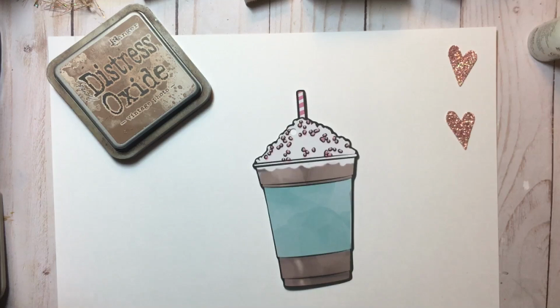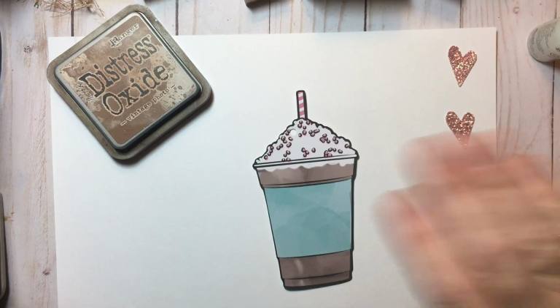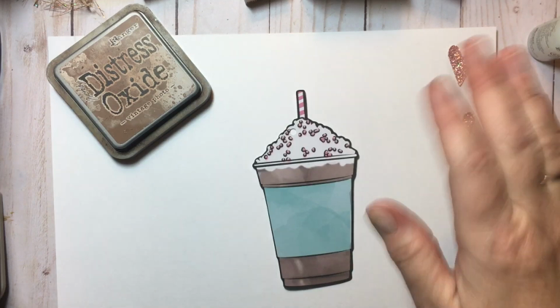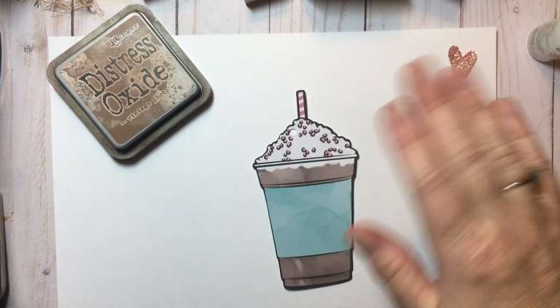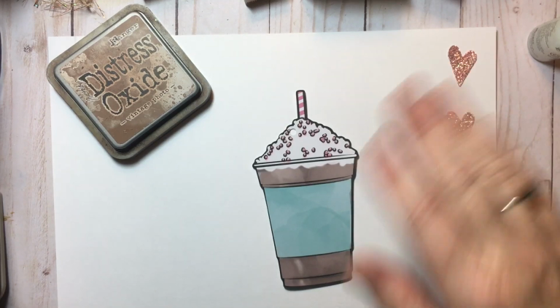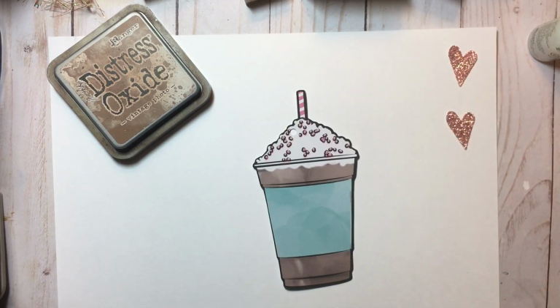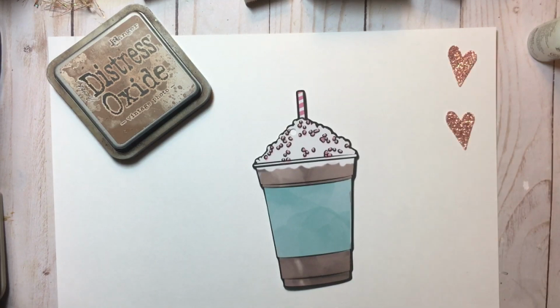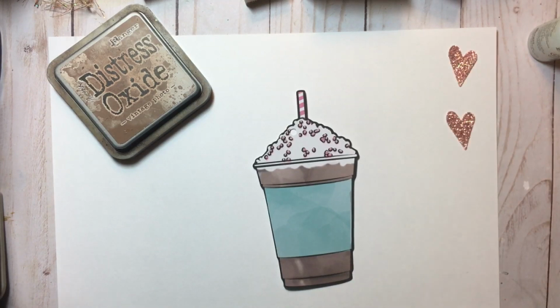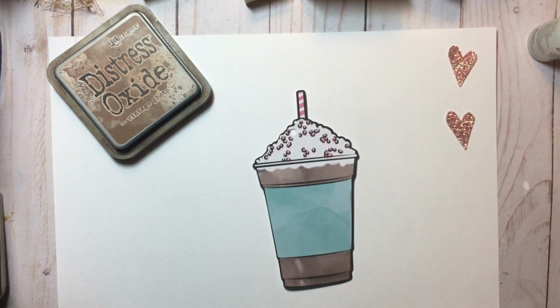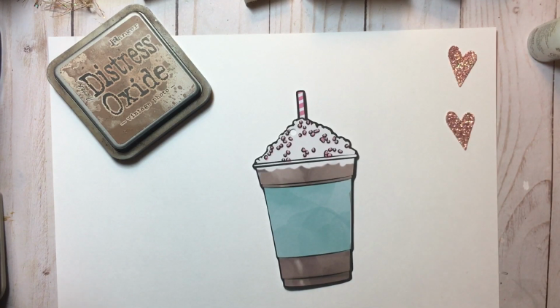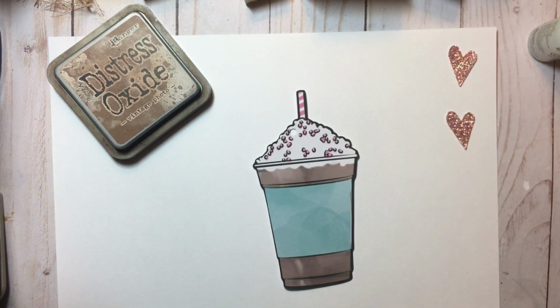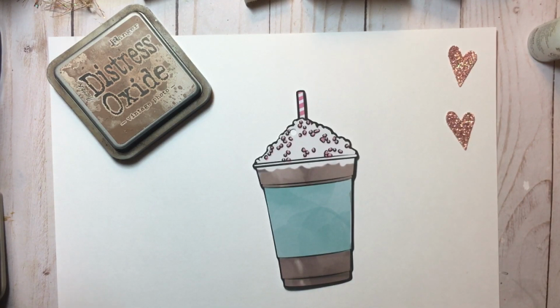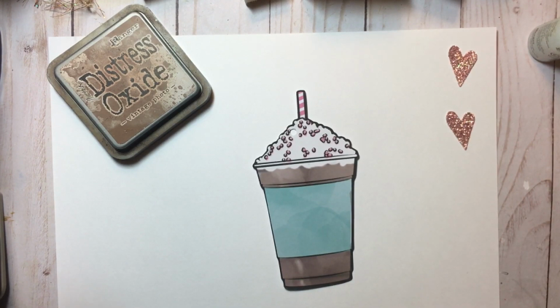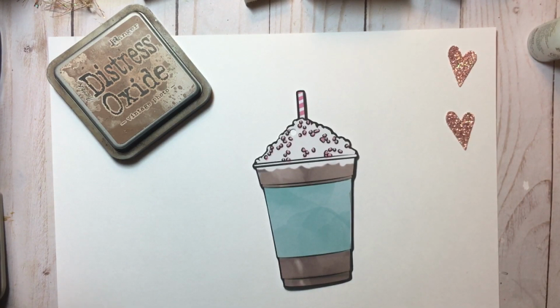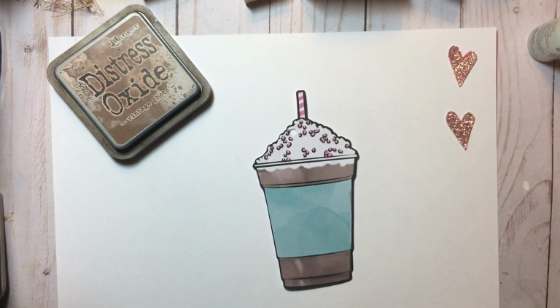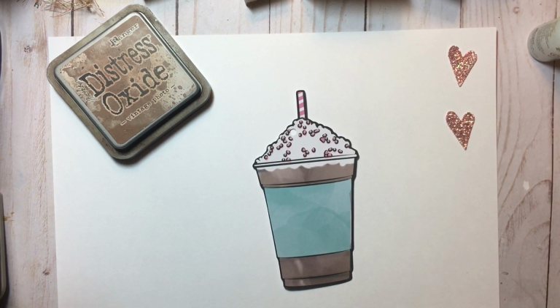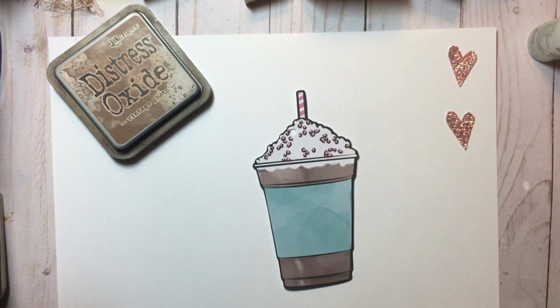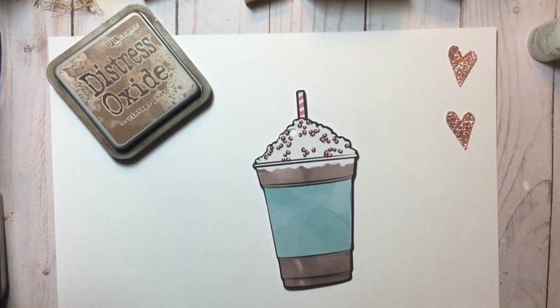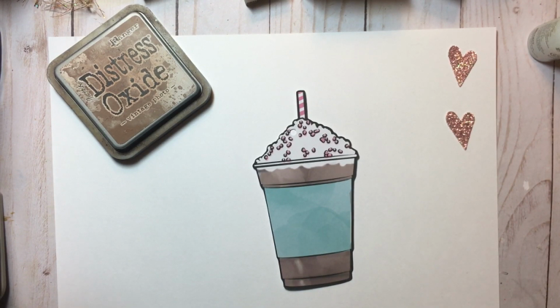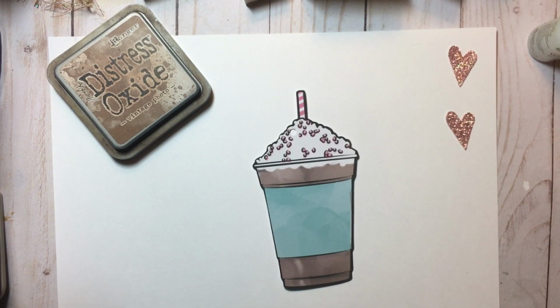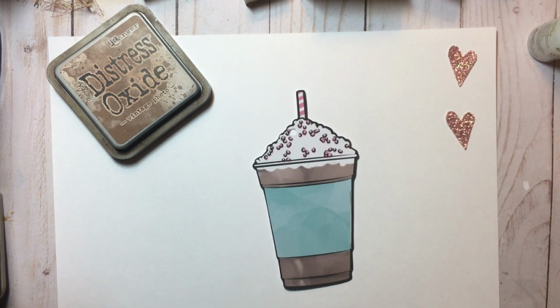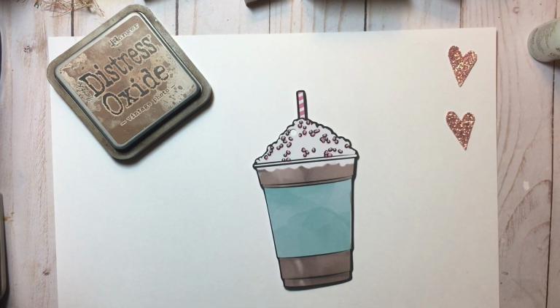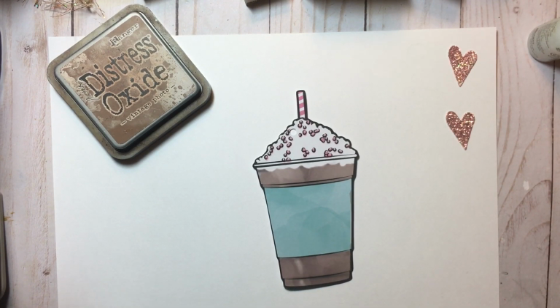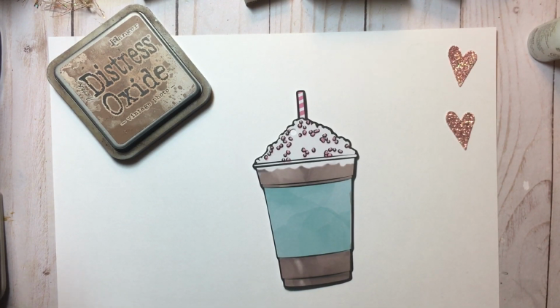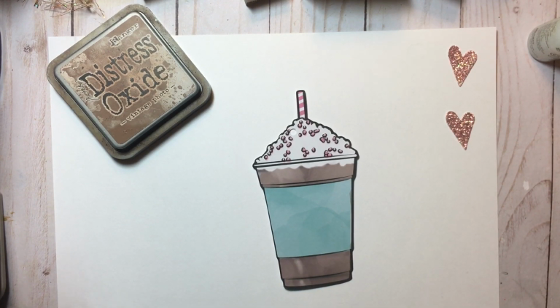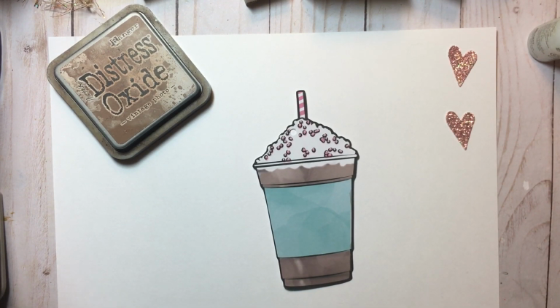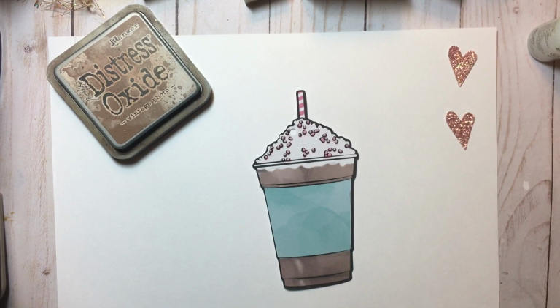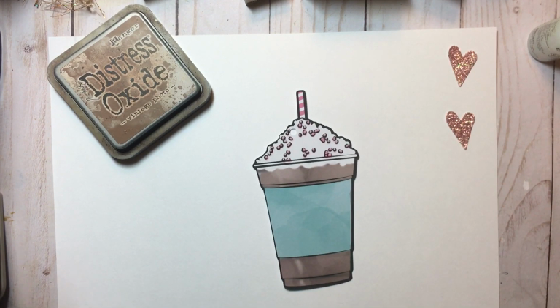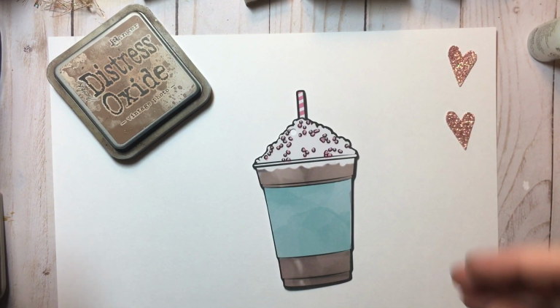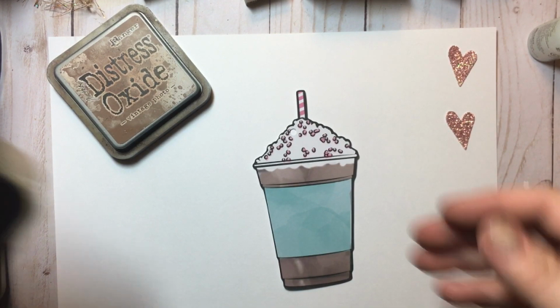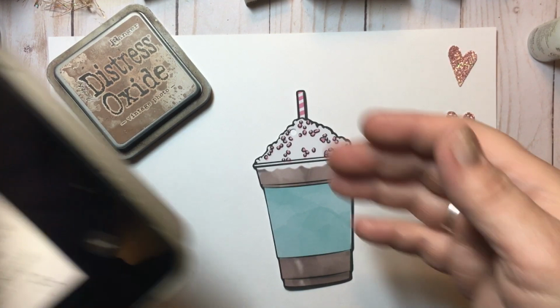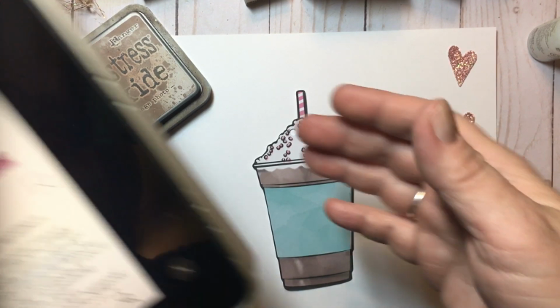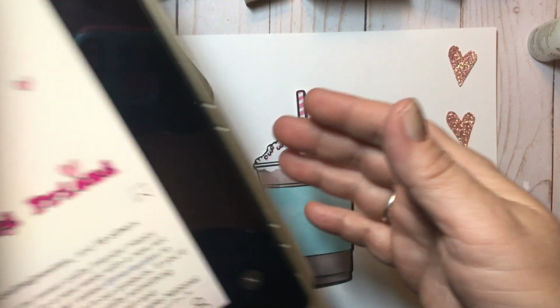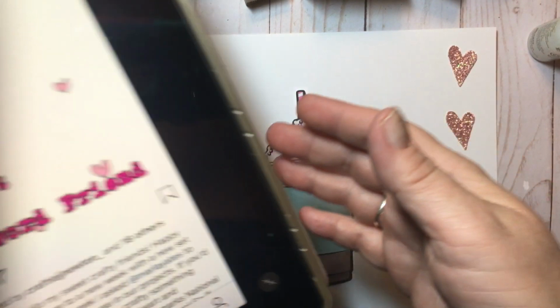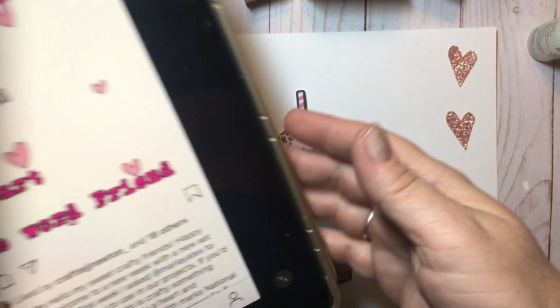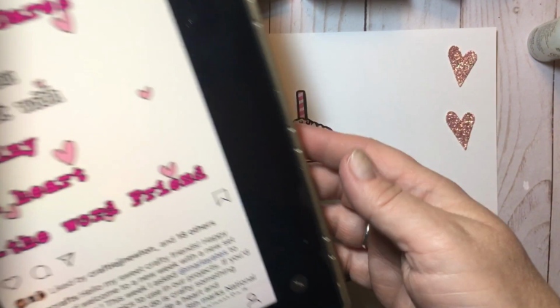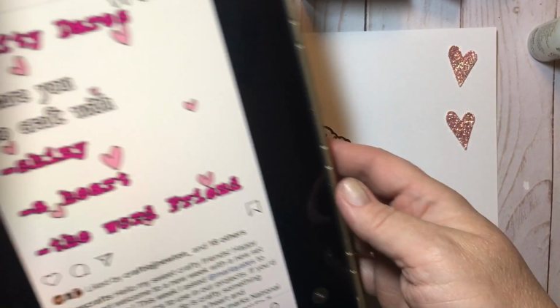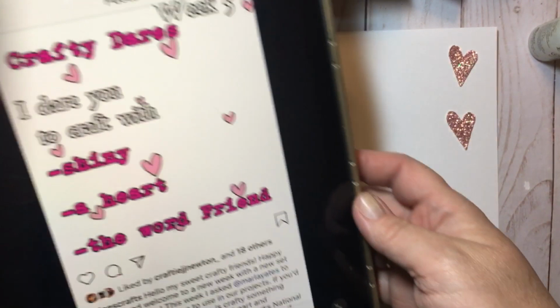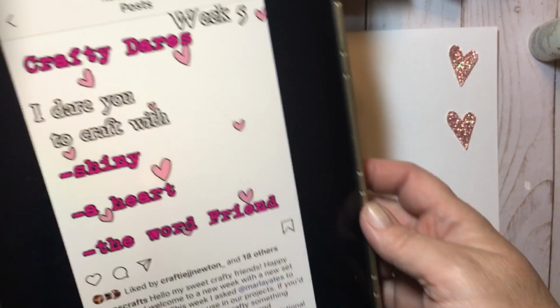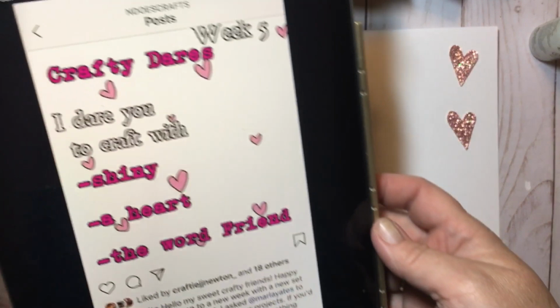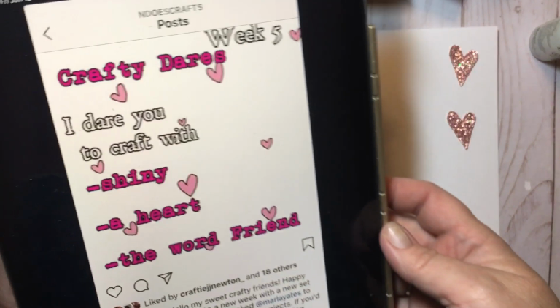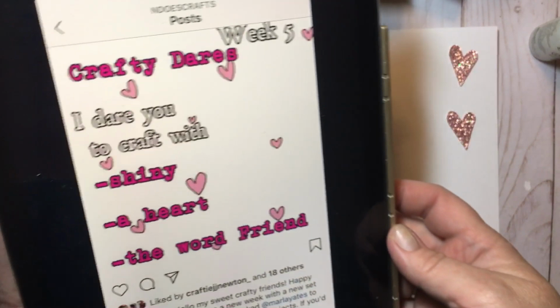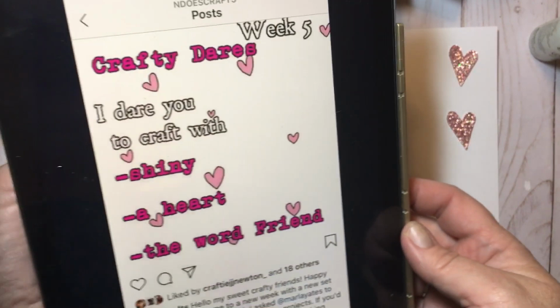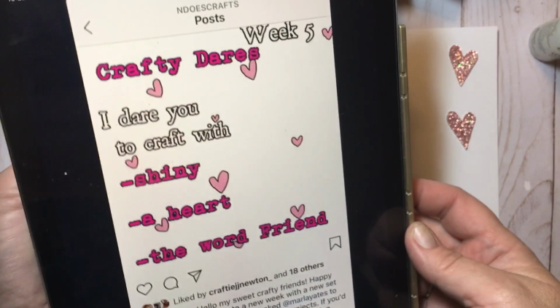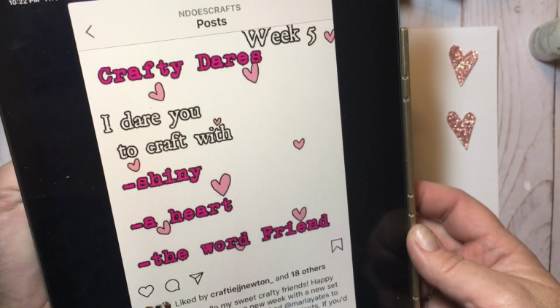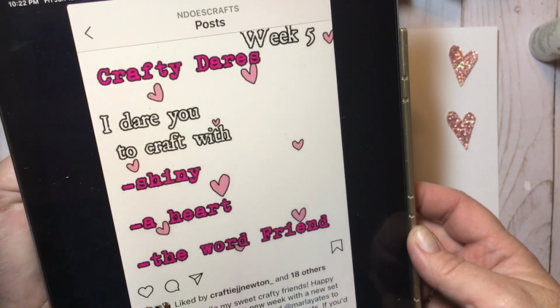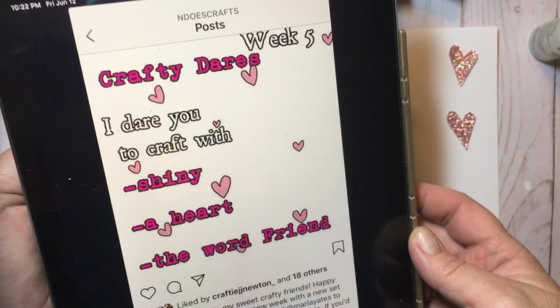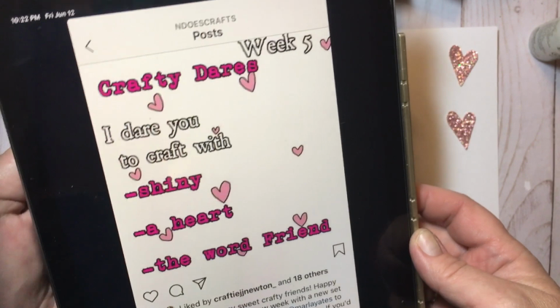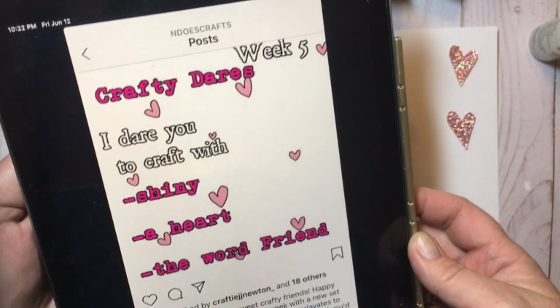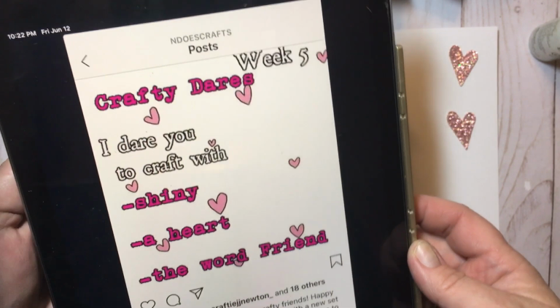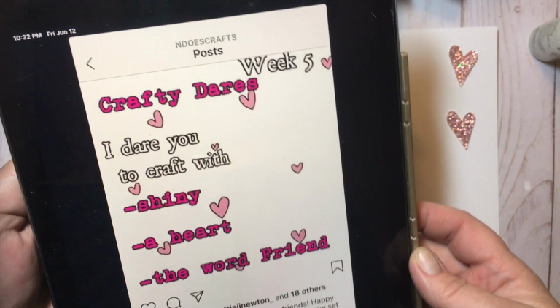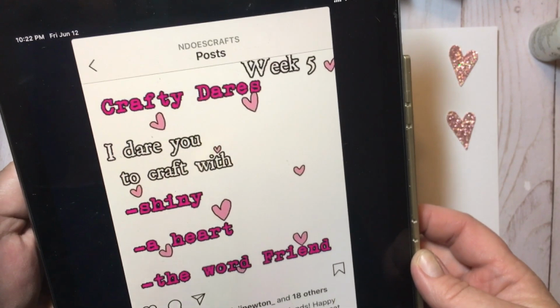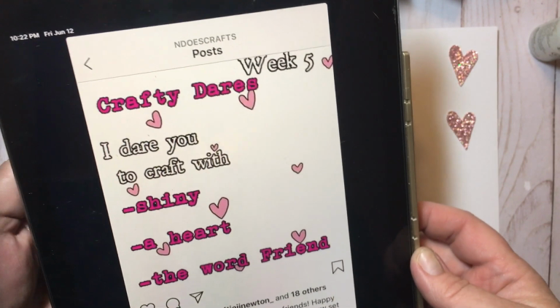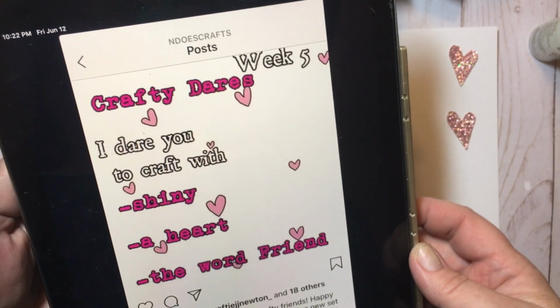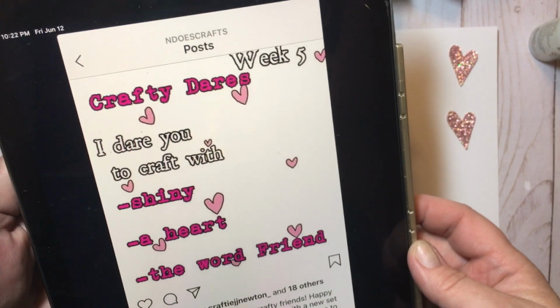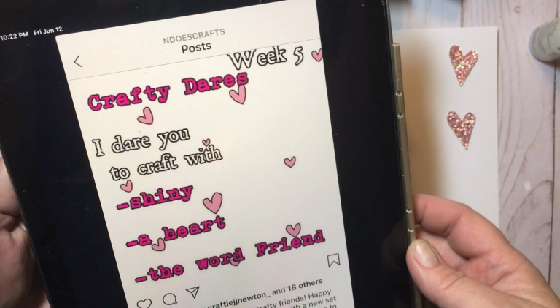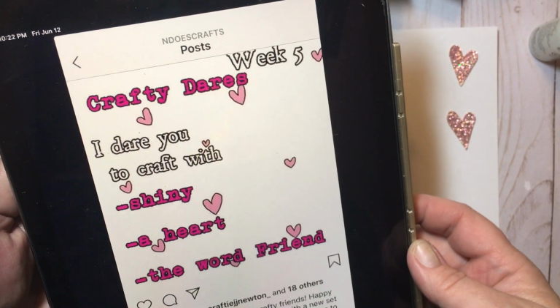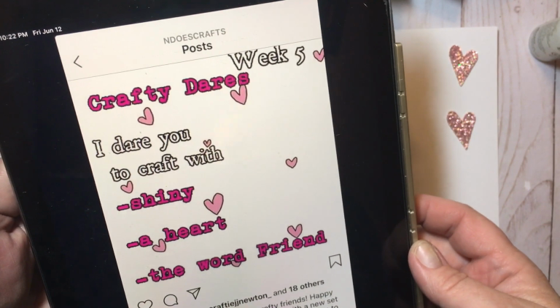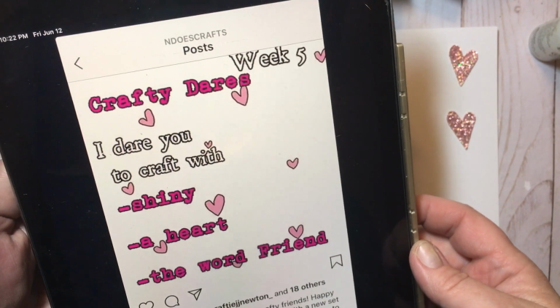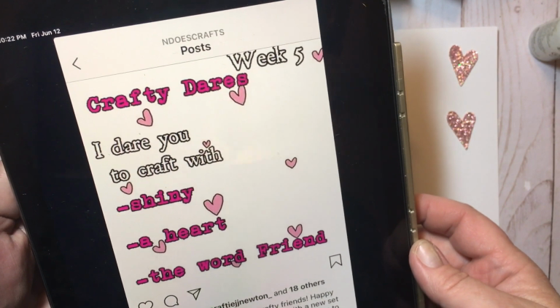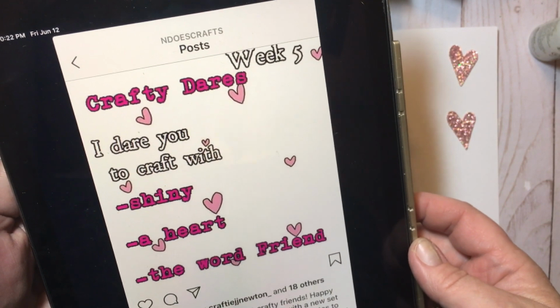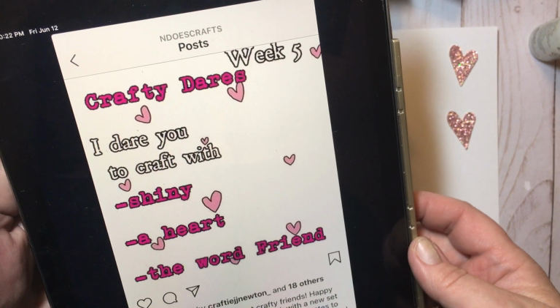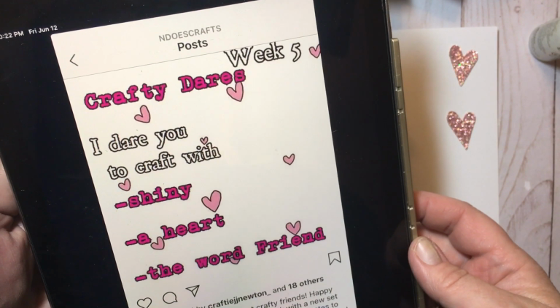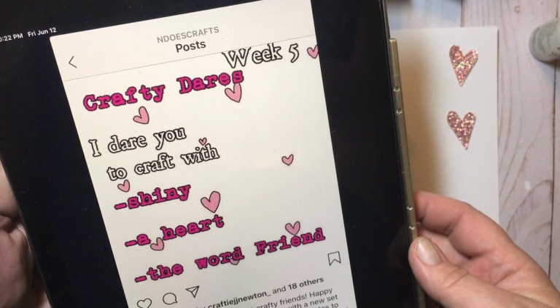Hey everyone, this is Dawn, and welcome back to my channel and welcome back to the very next installment of the Crafty Dare.